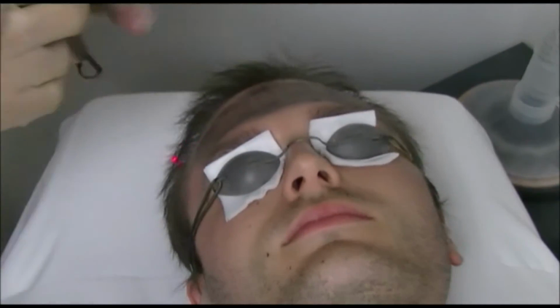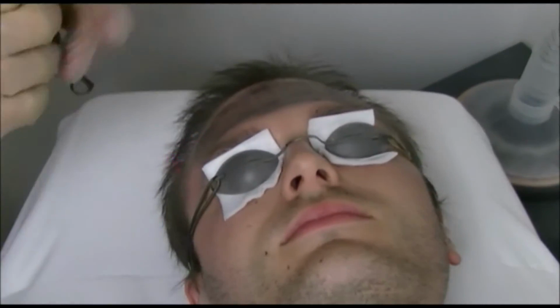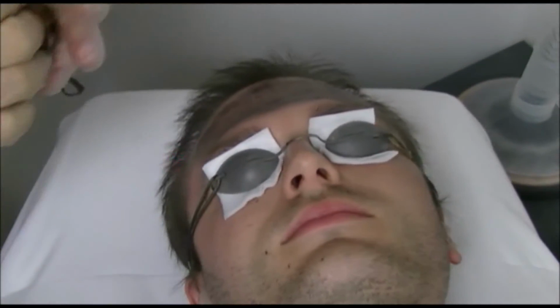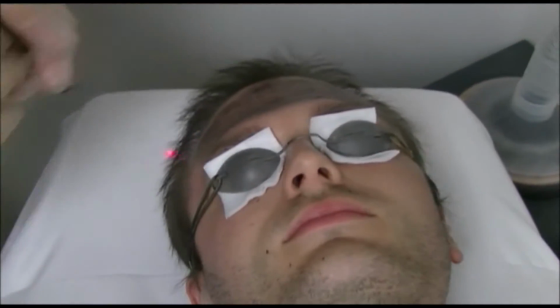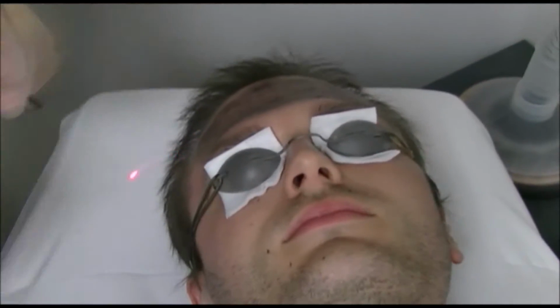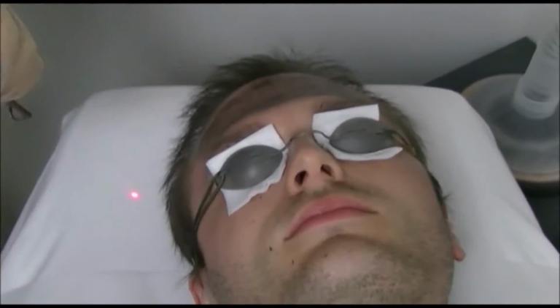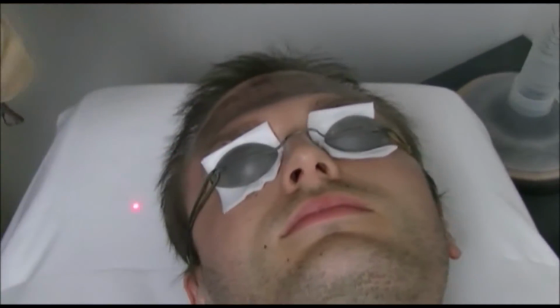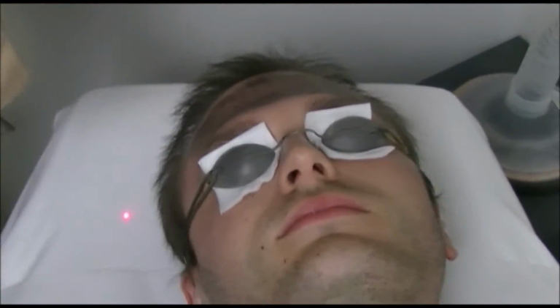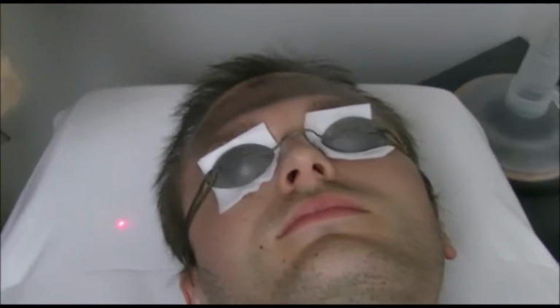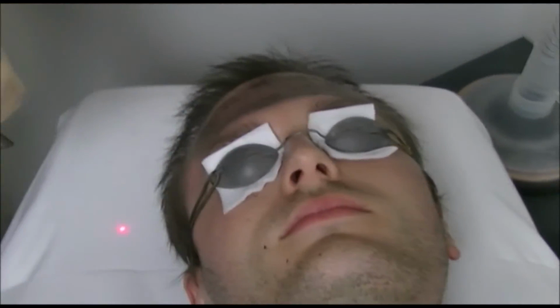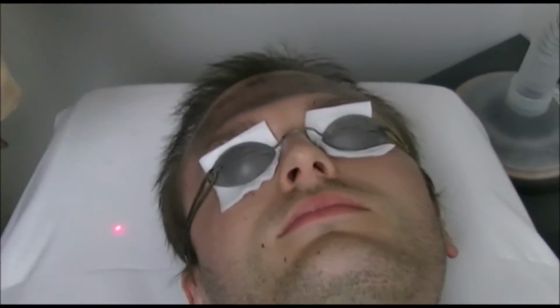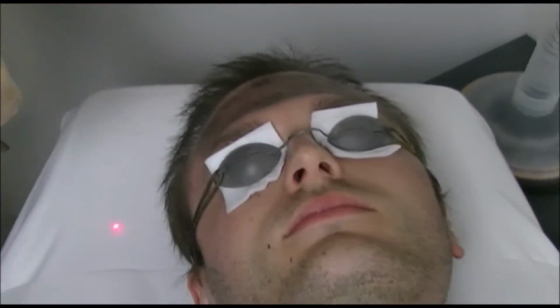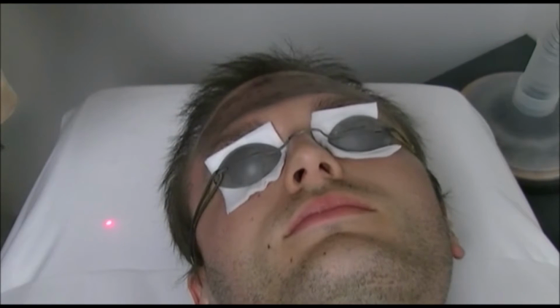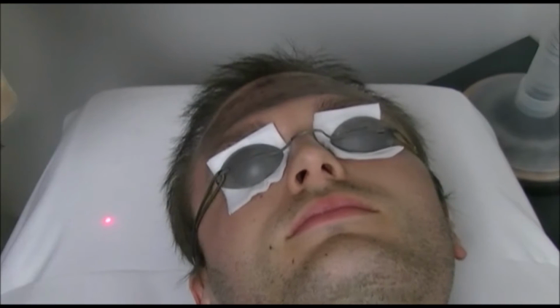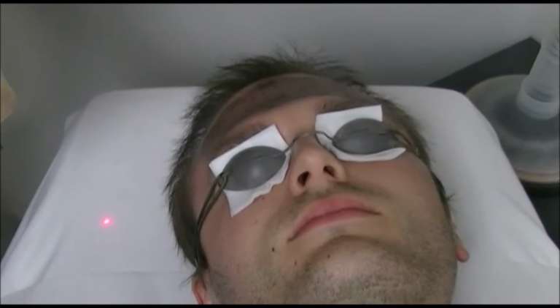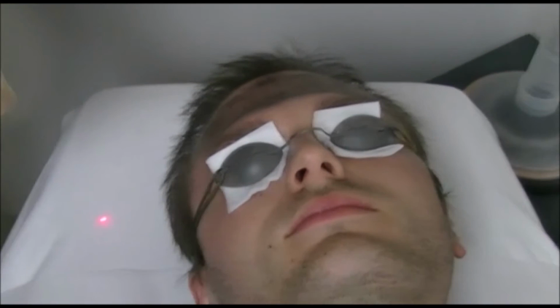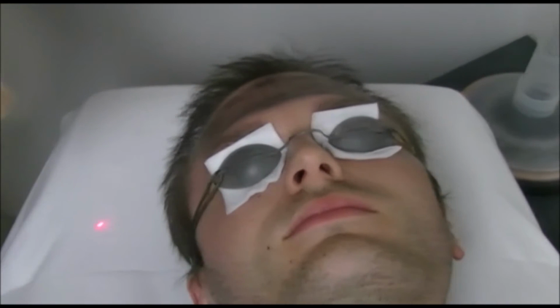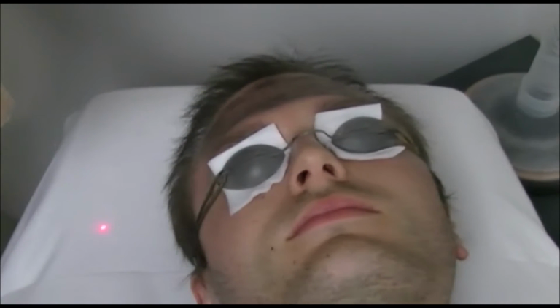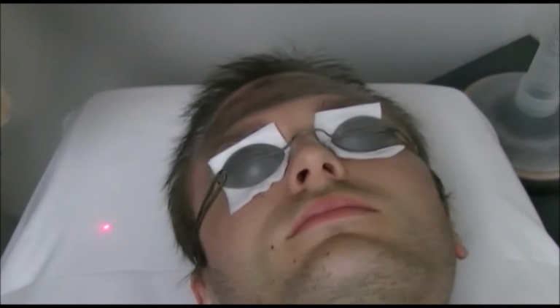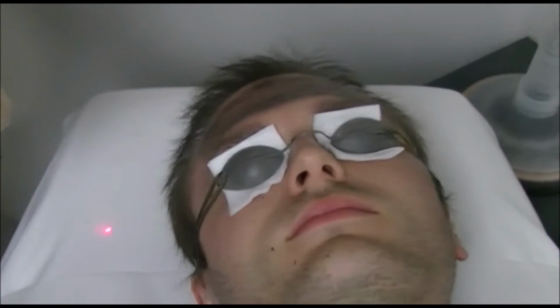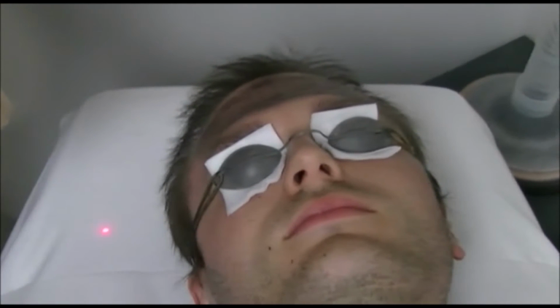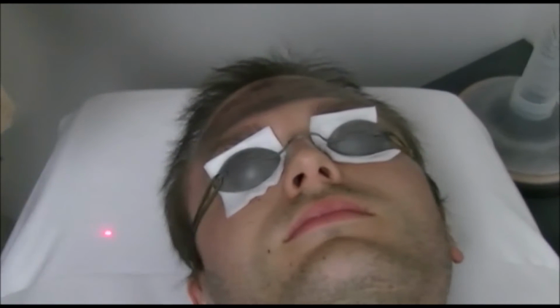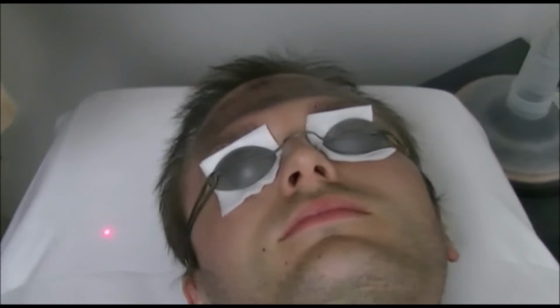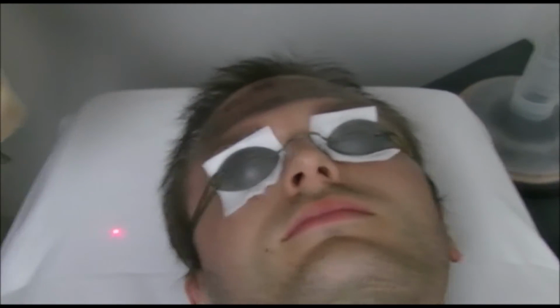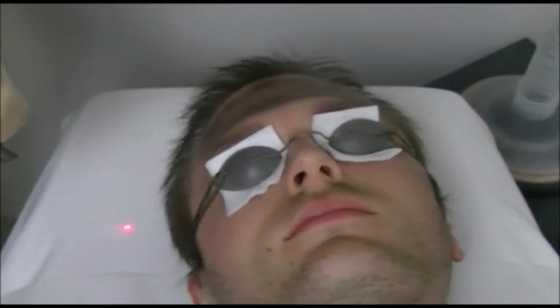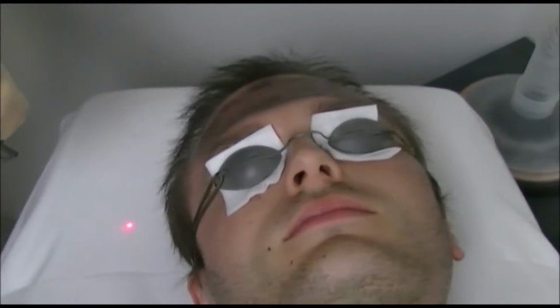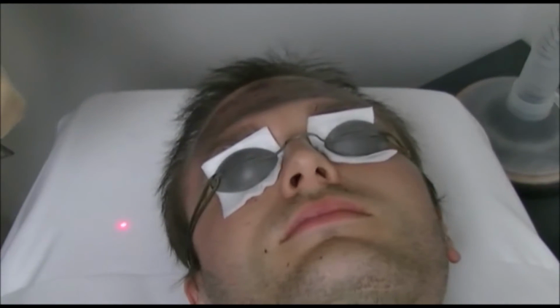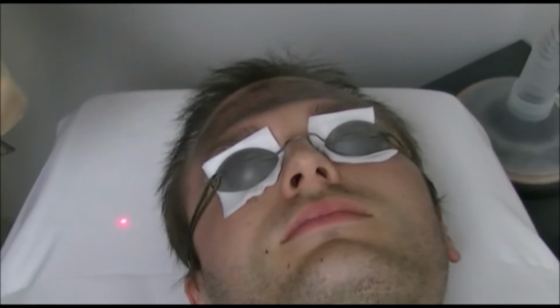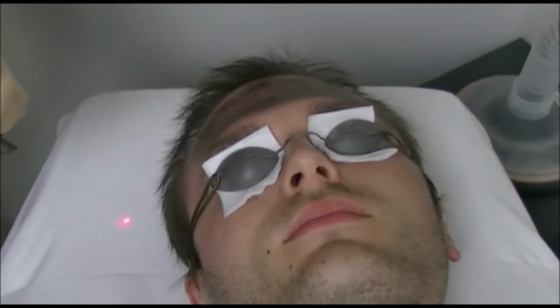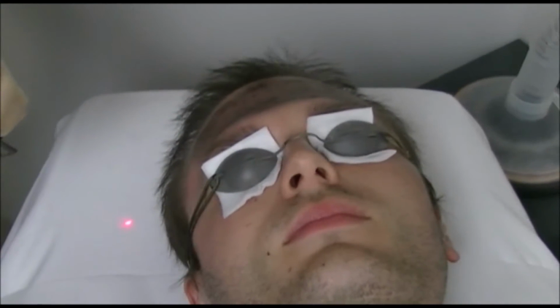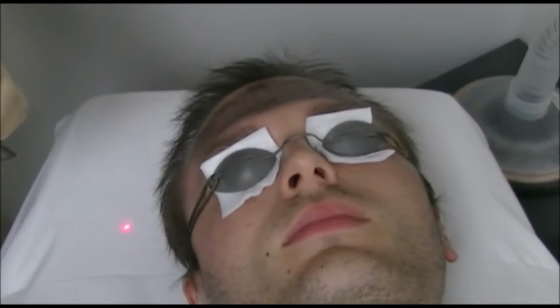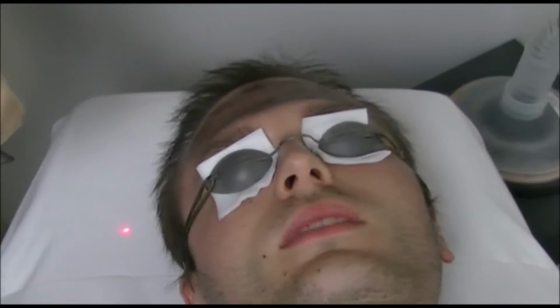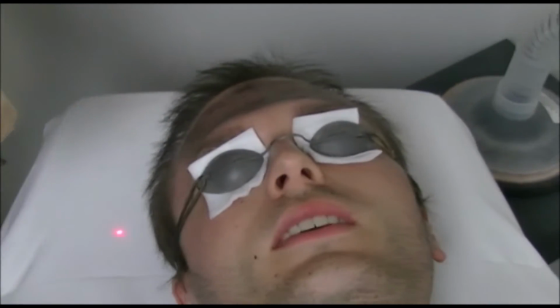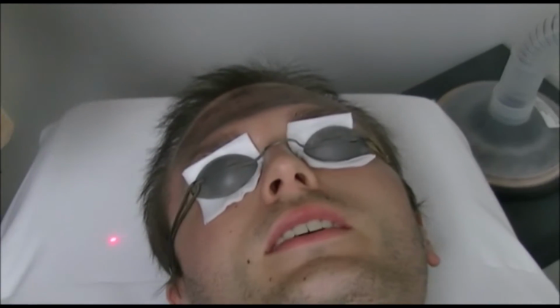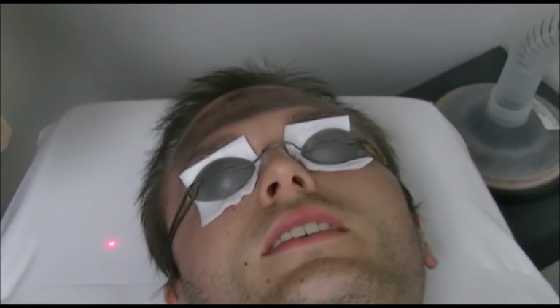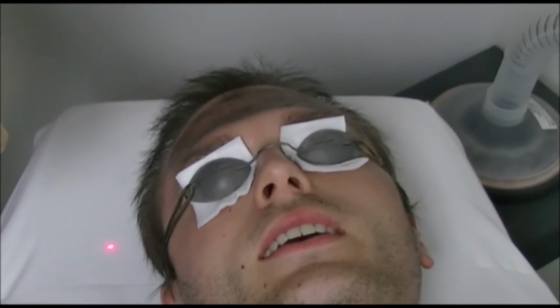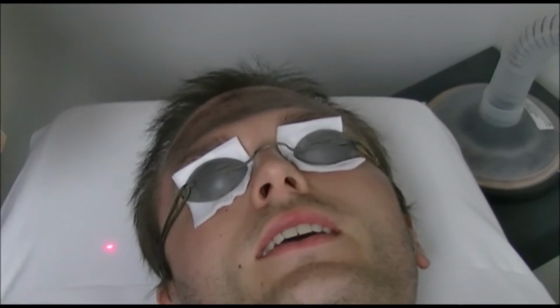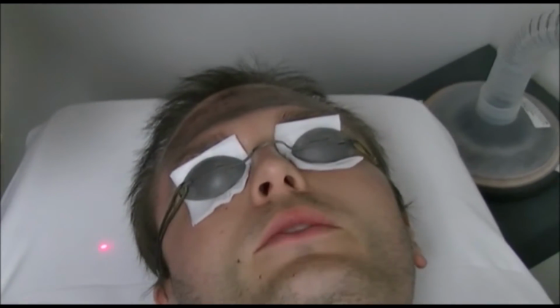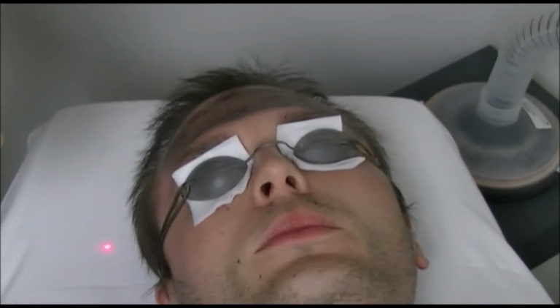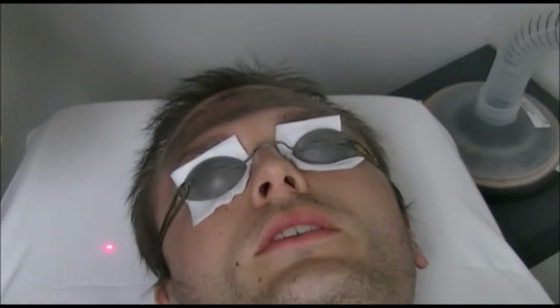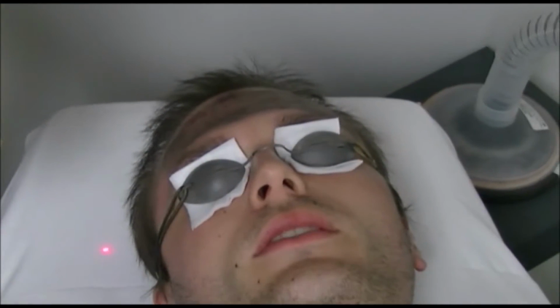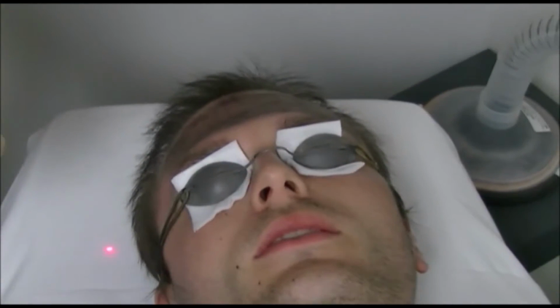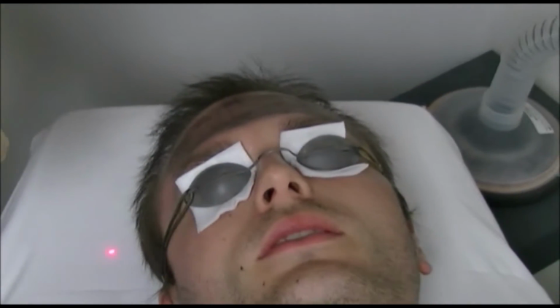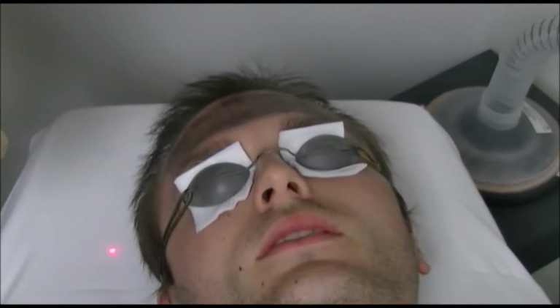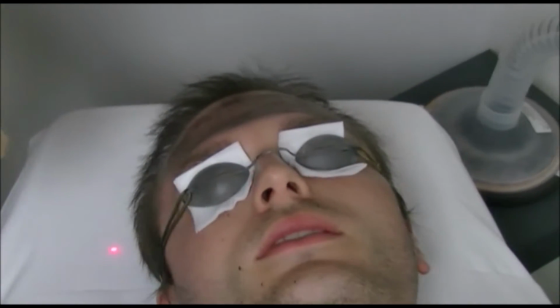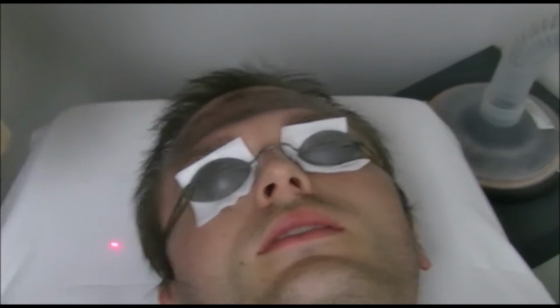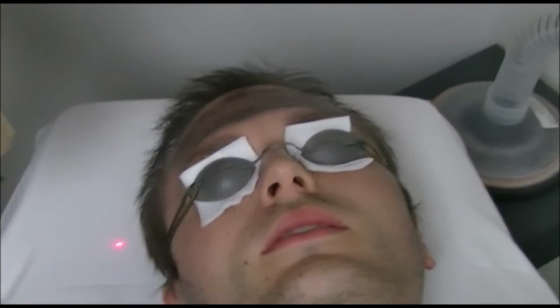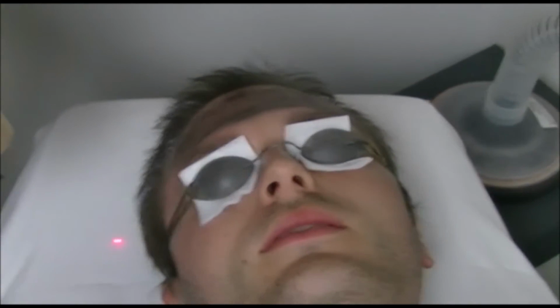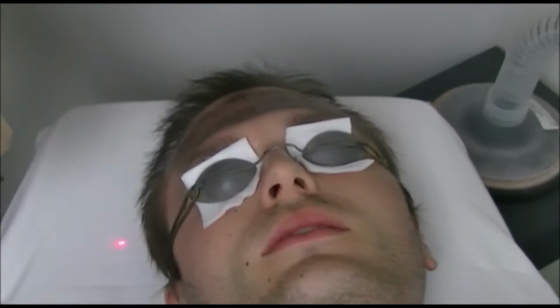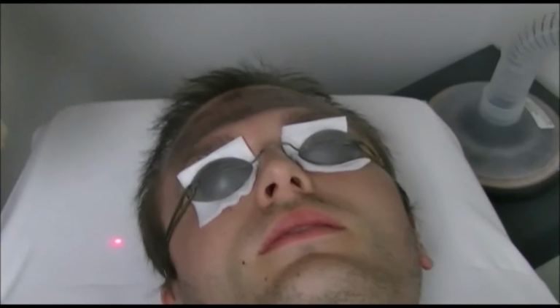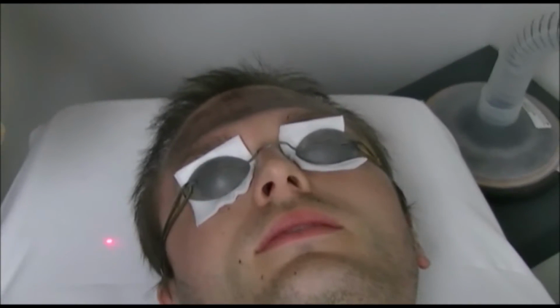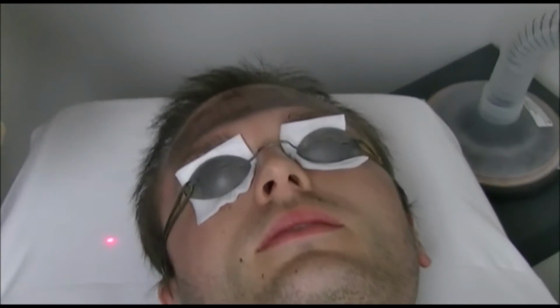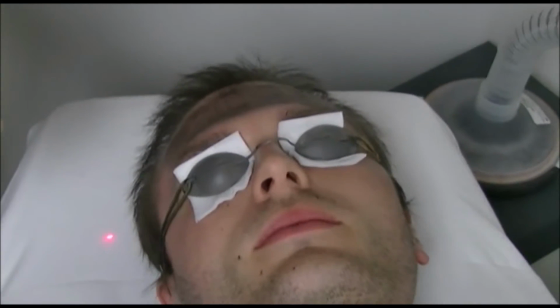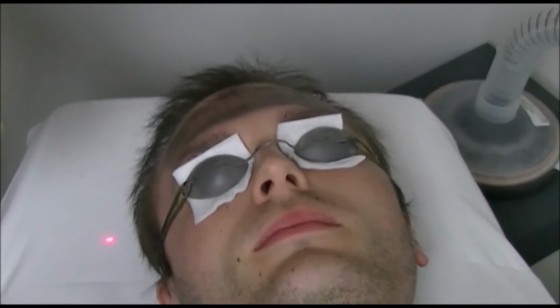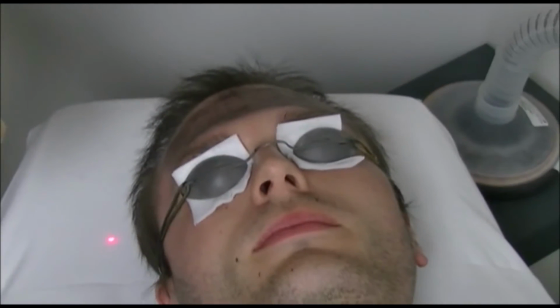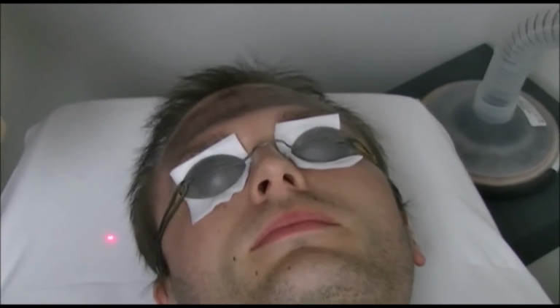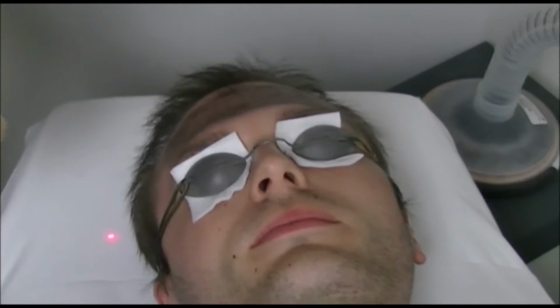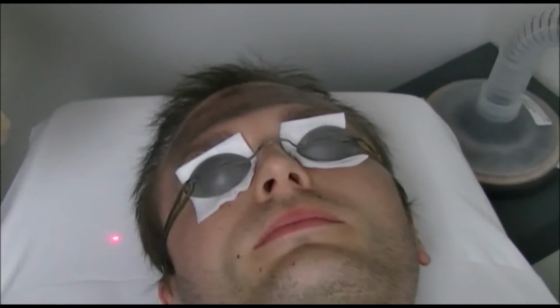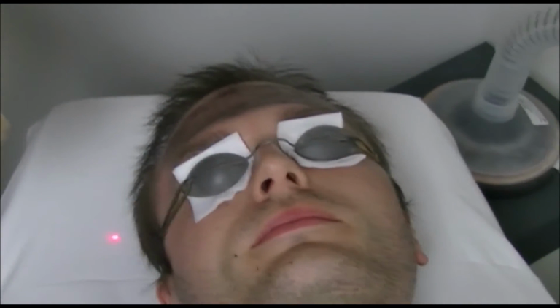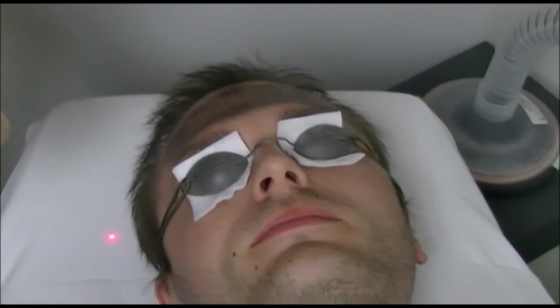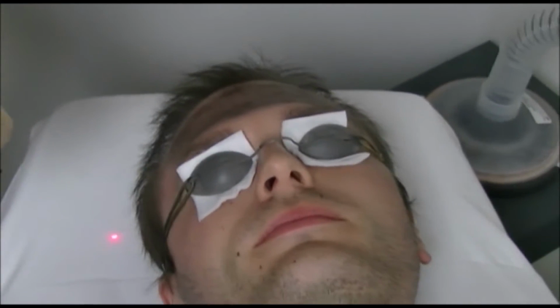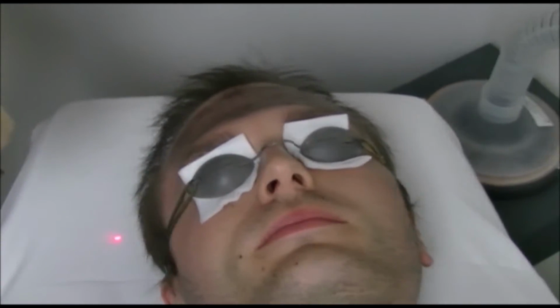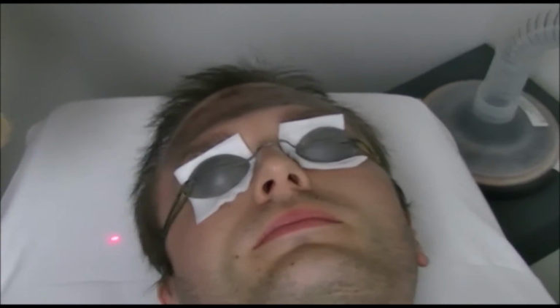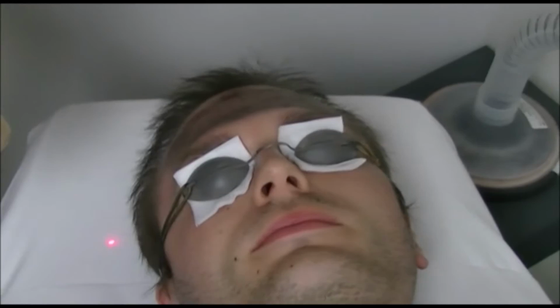Do you feel it's warm? A little bit. Okay, now it will be more warm.